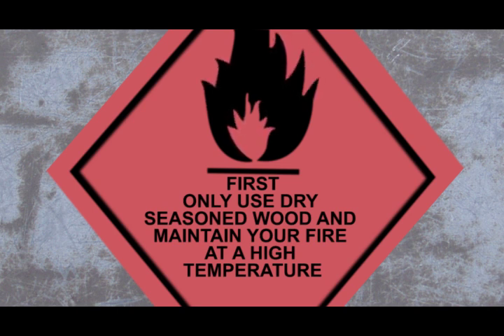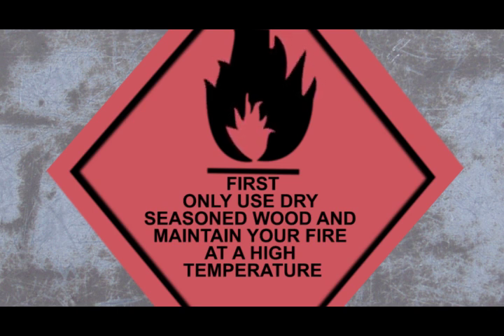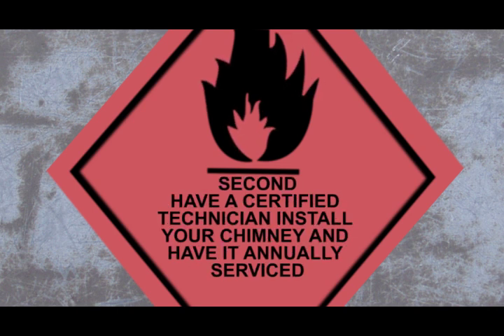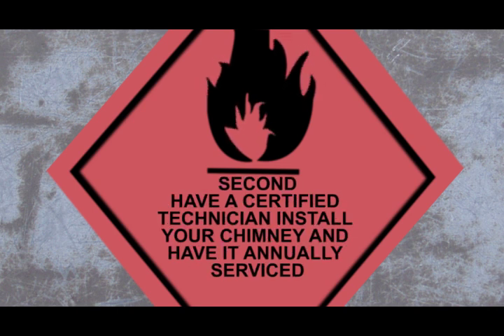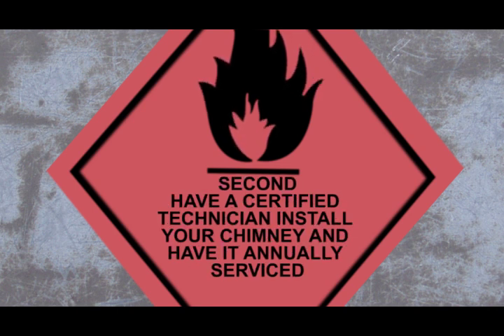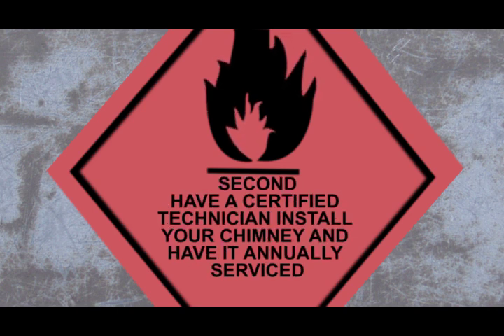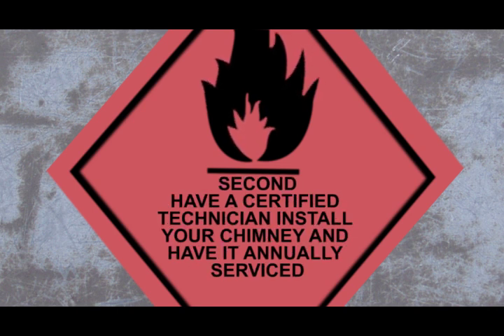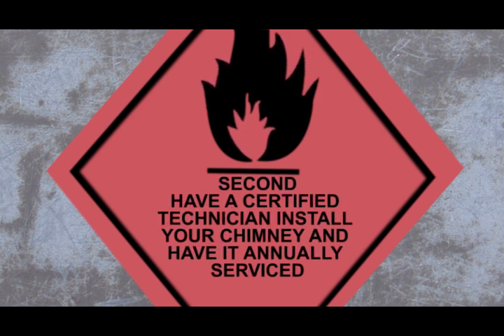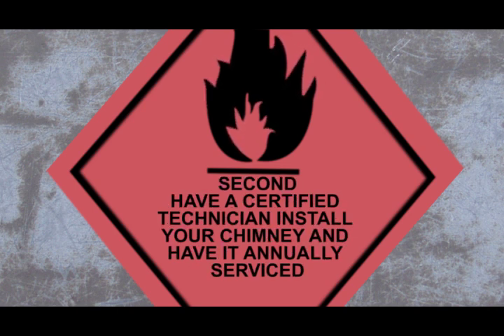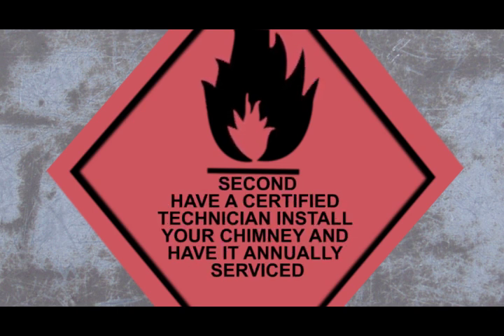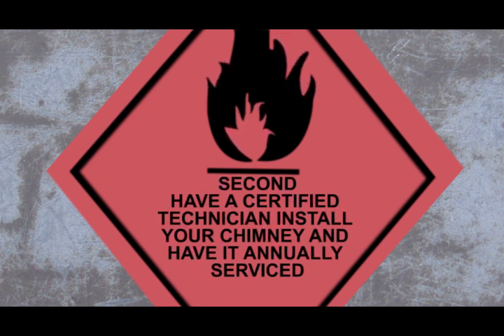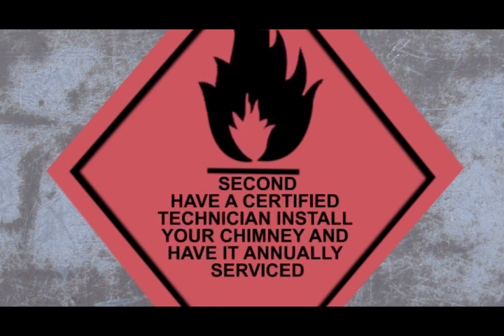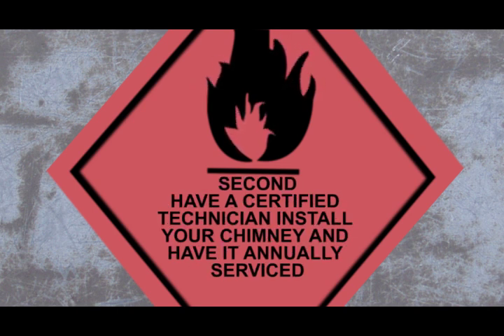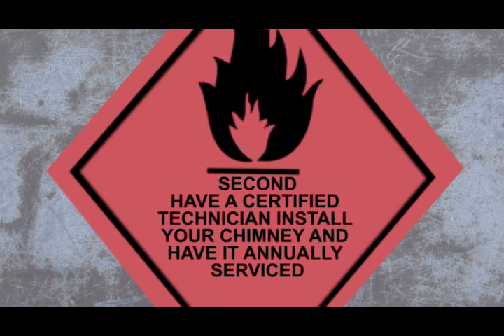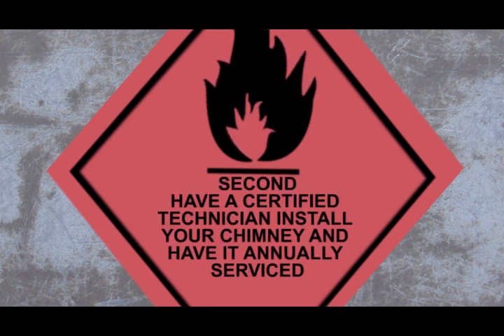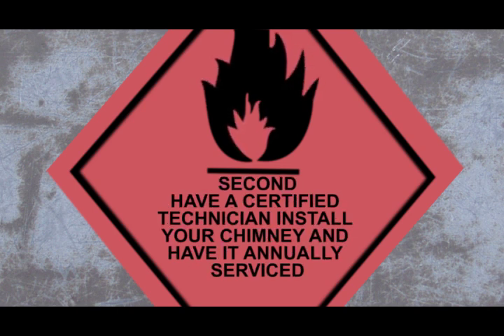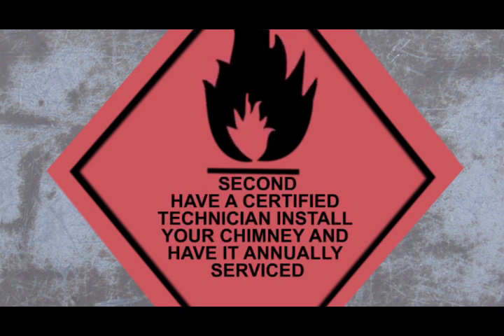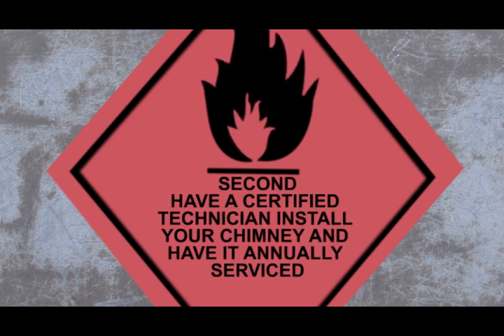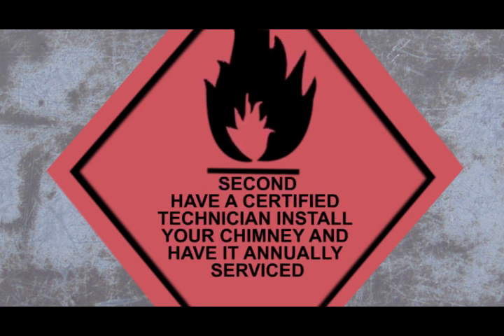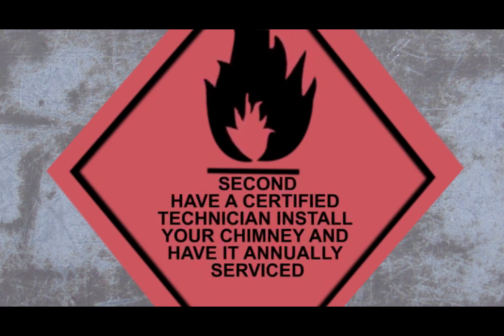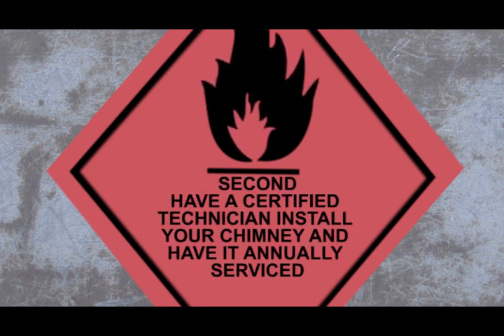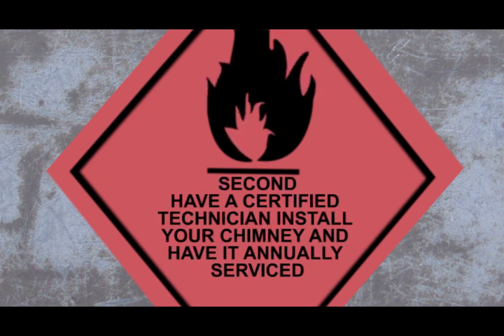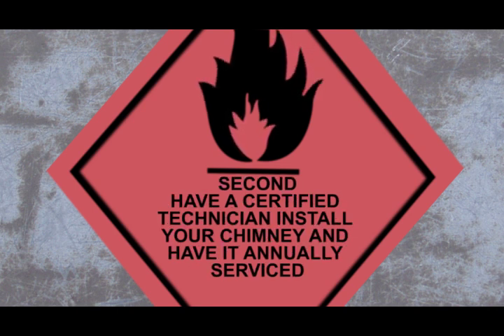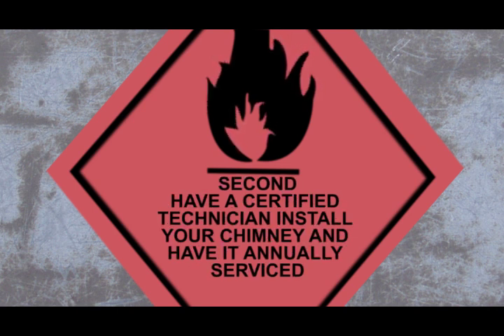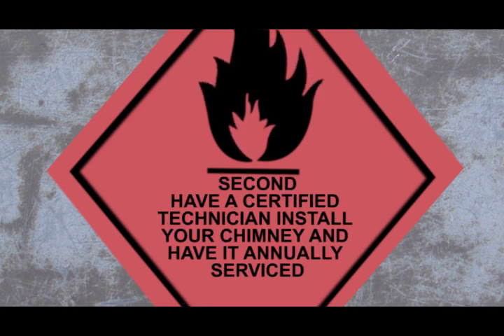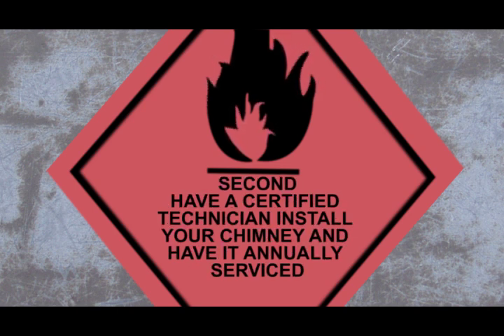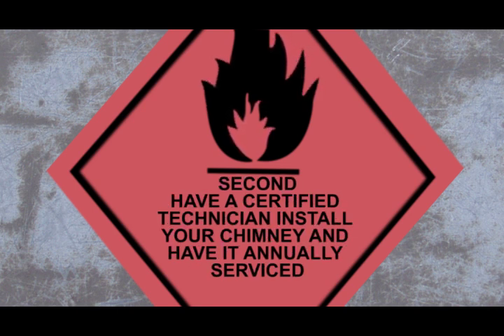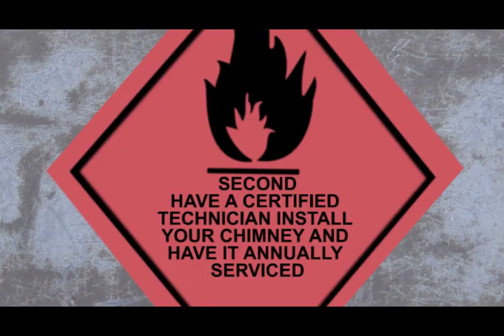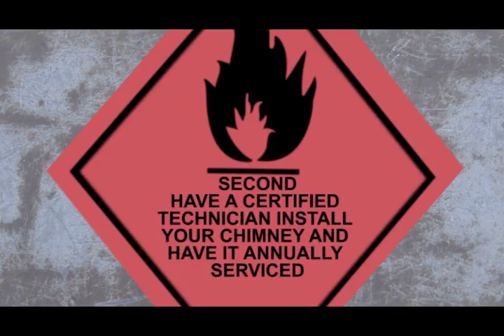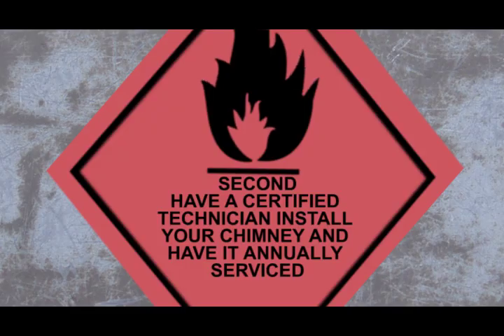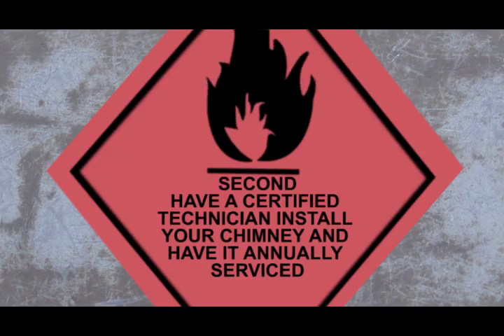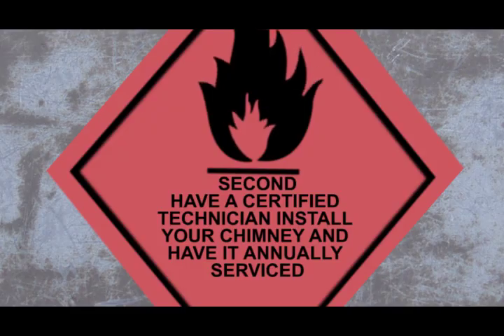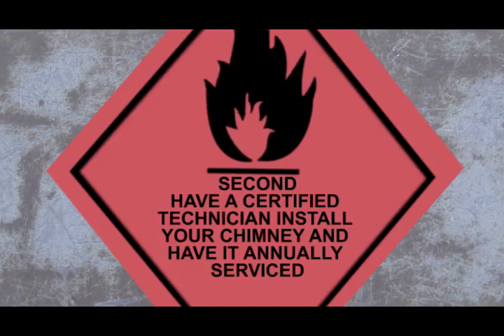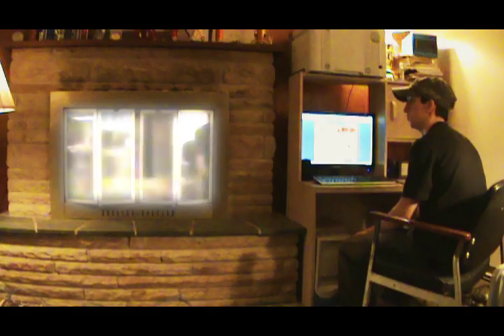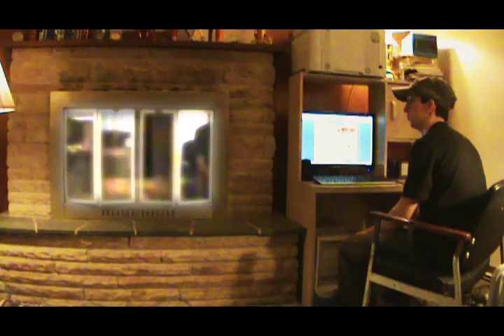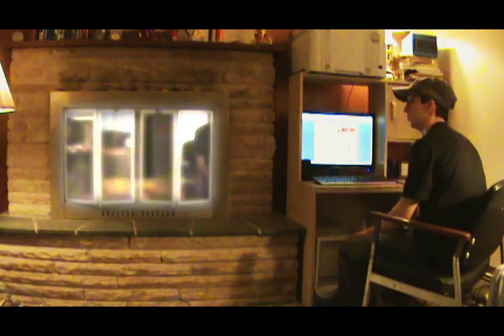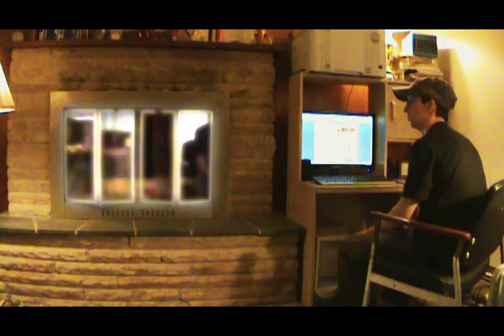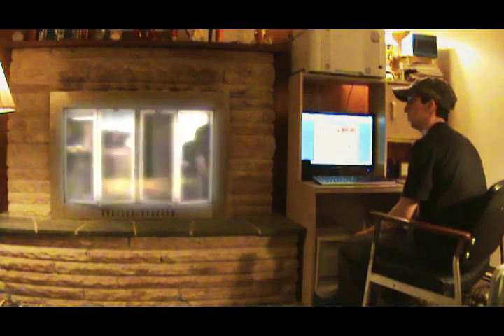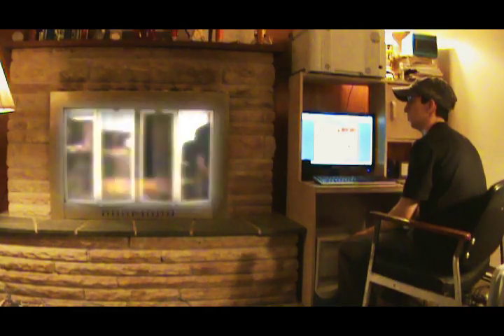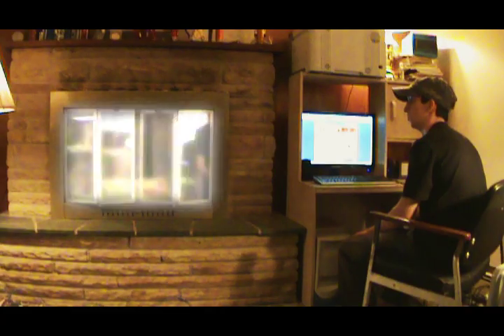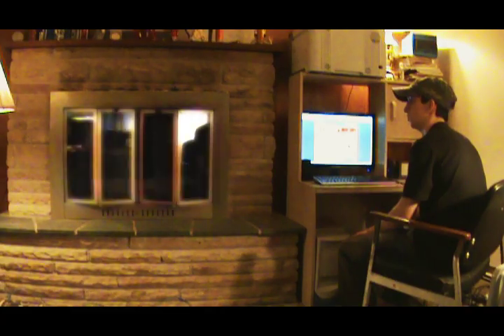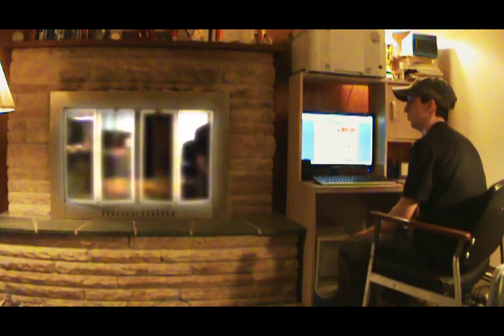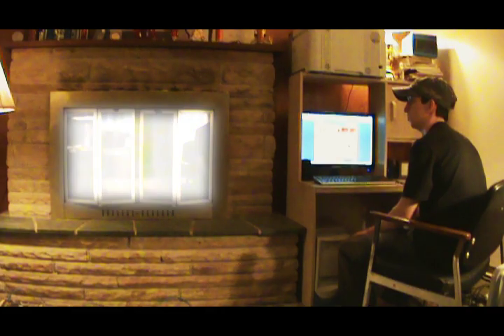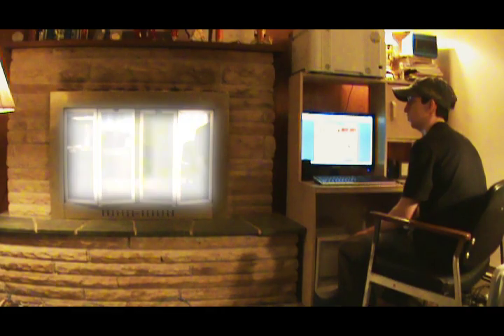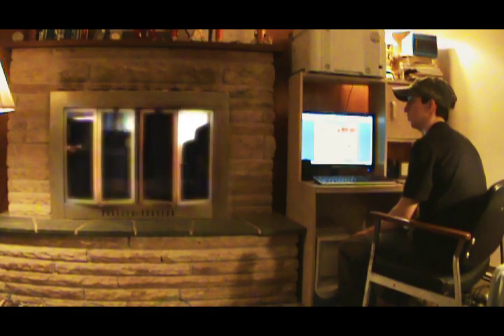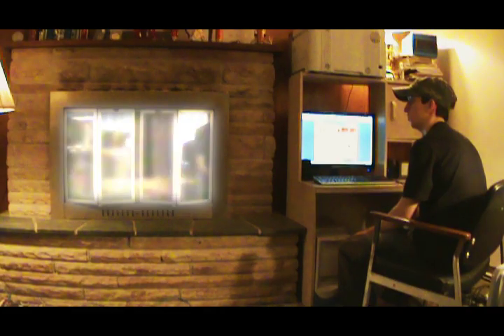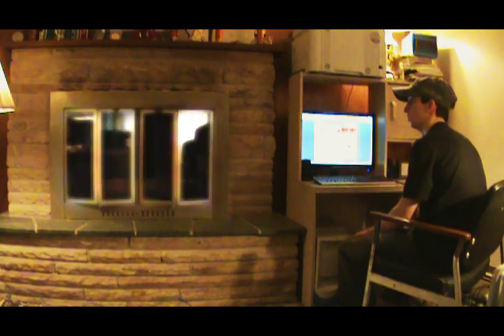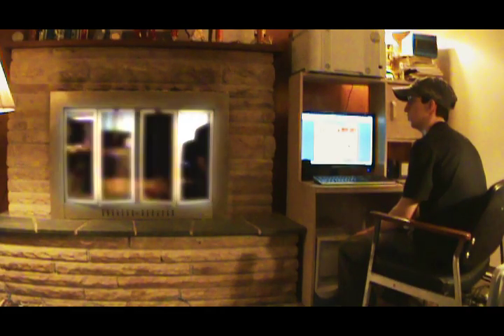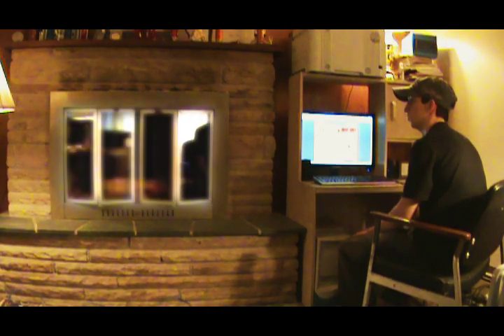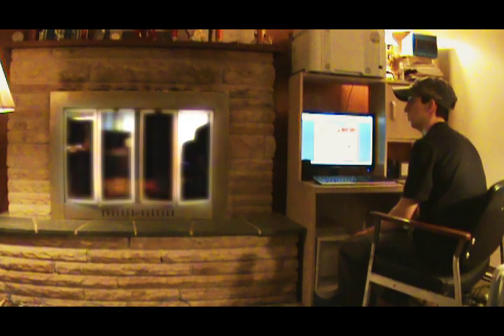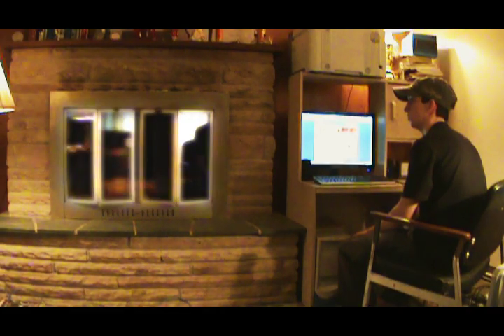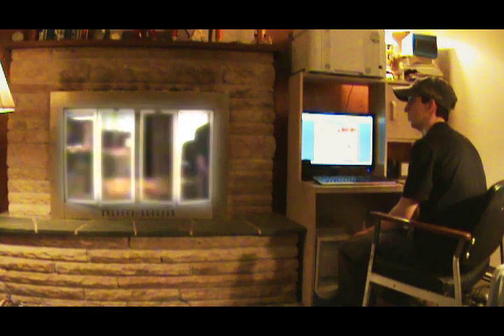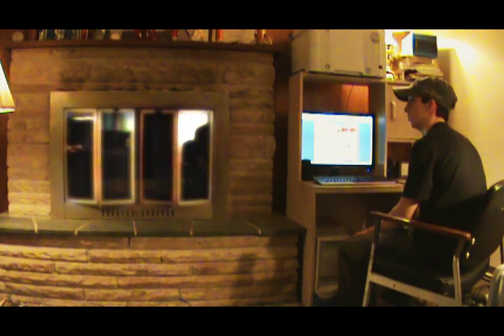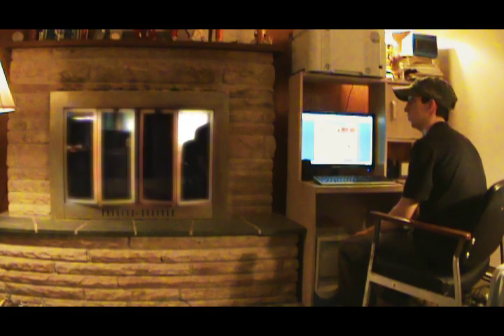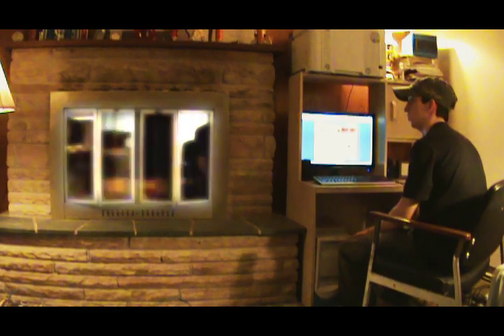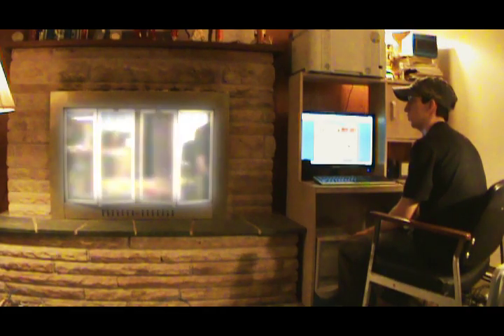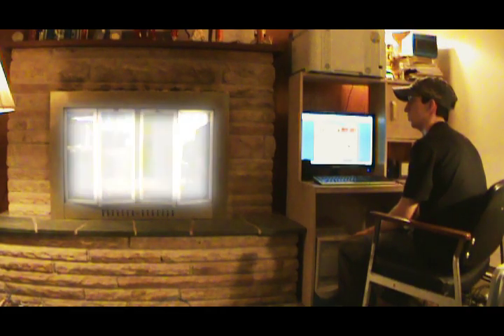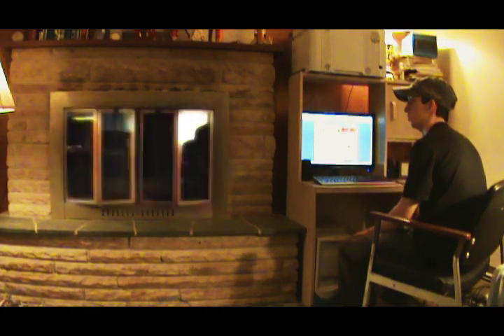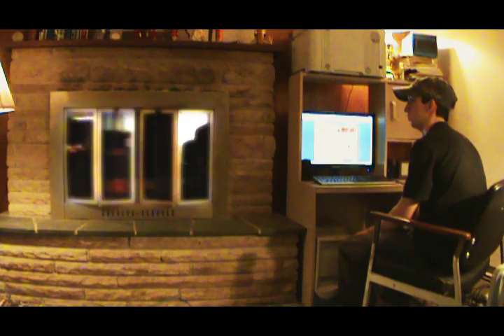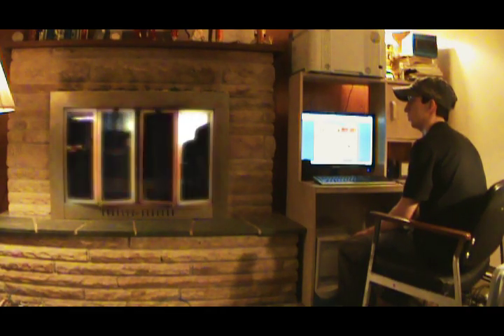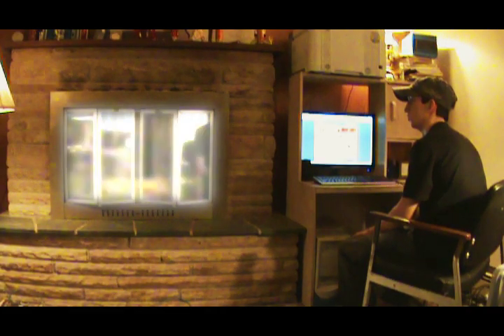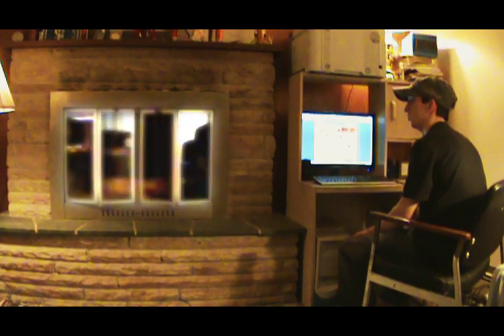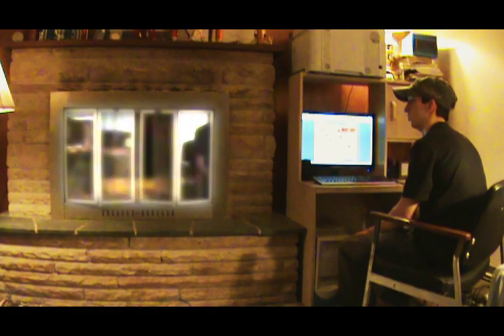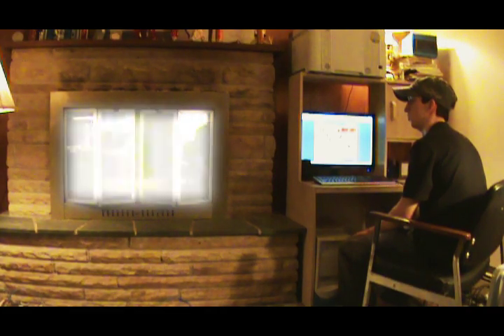Secondly, have a certified technician install your chimney and have it annually serviced. Alright? Gotta keep that checked, dude.